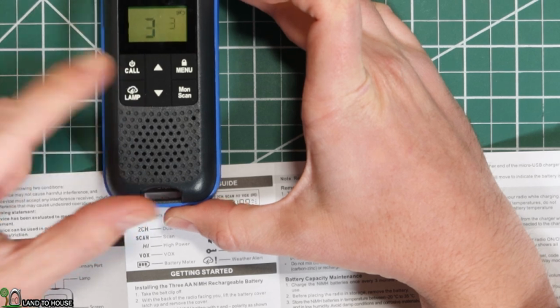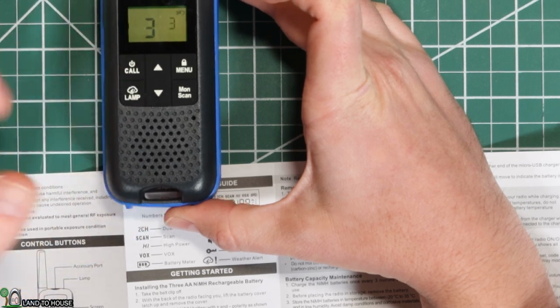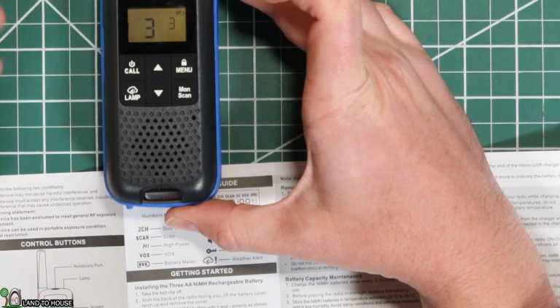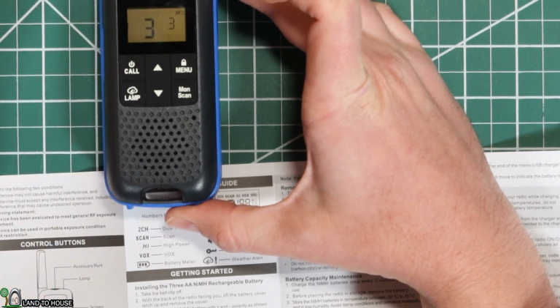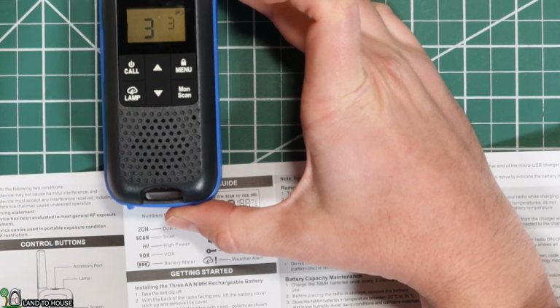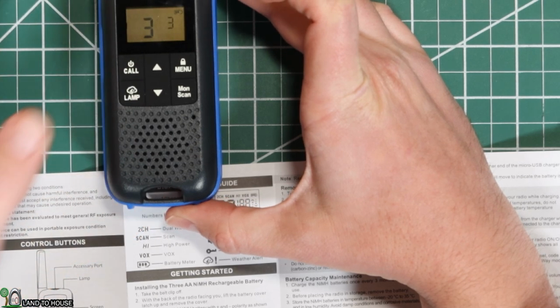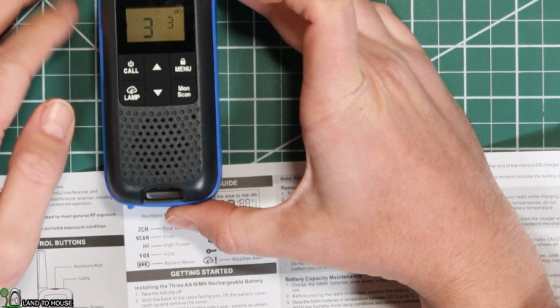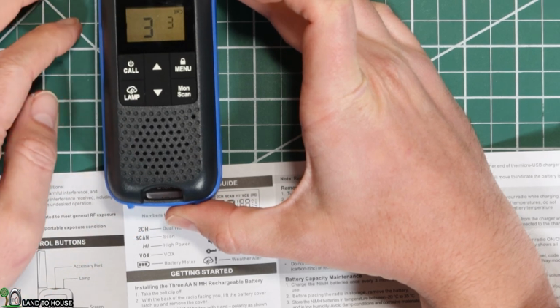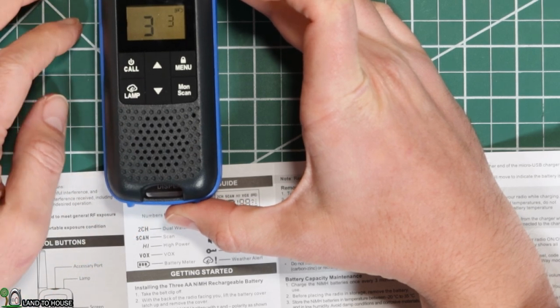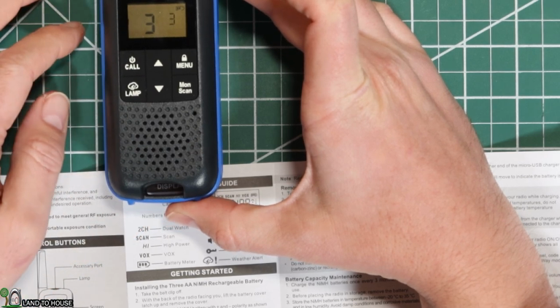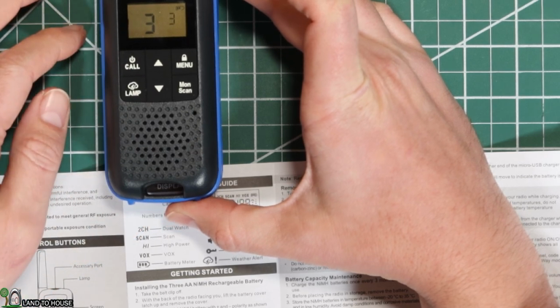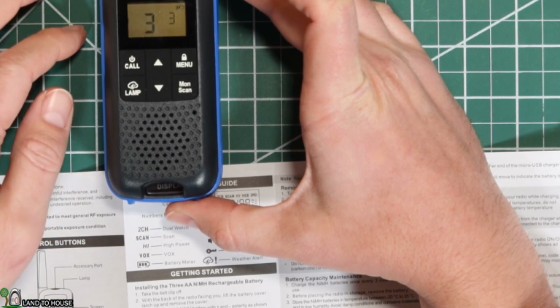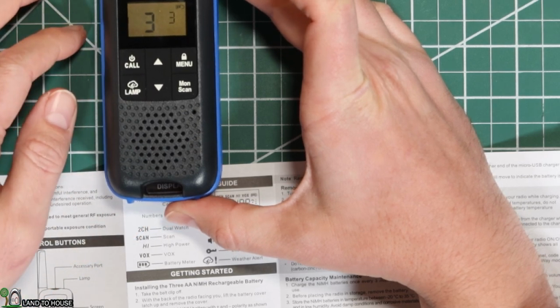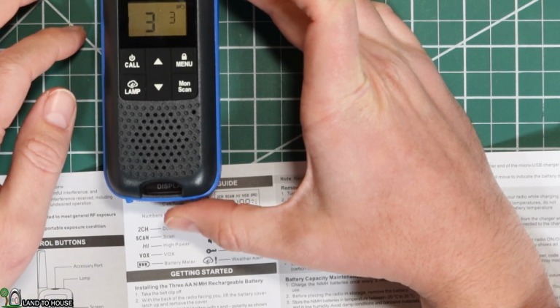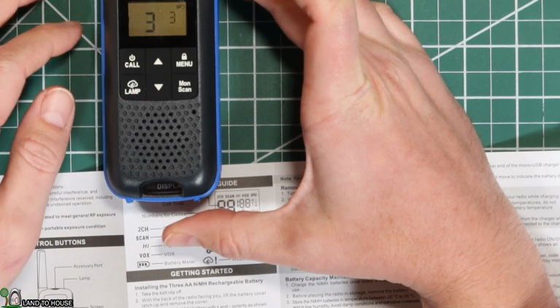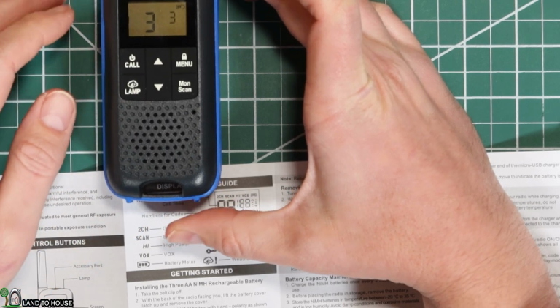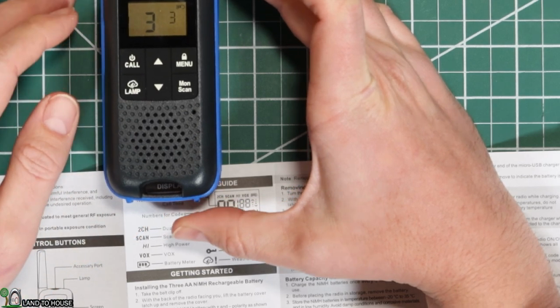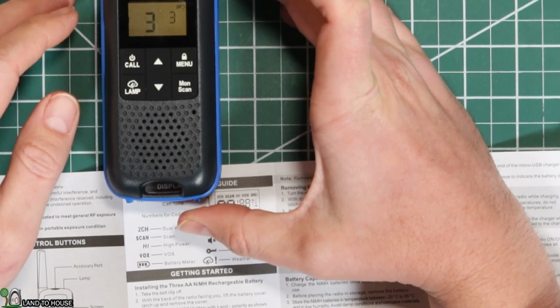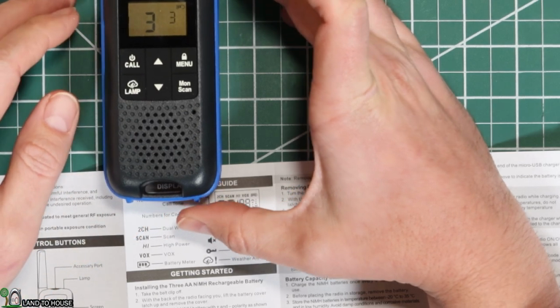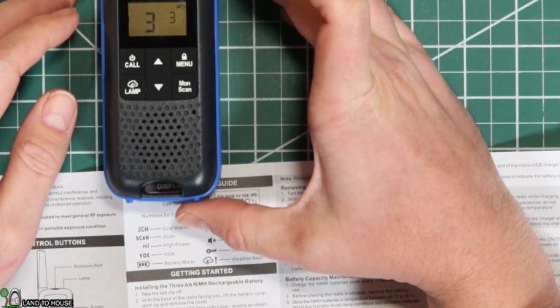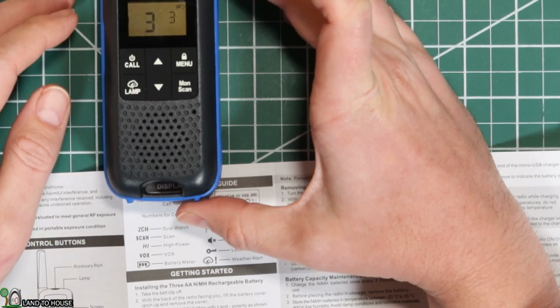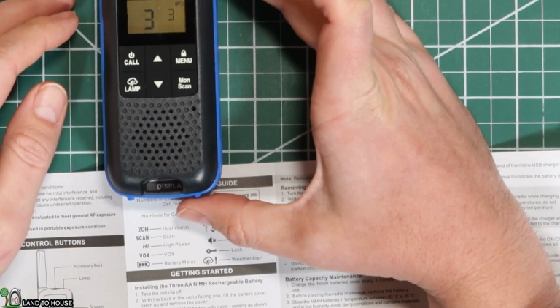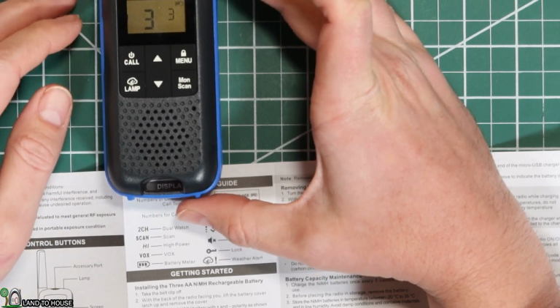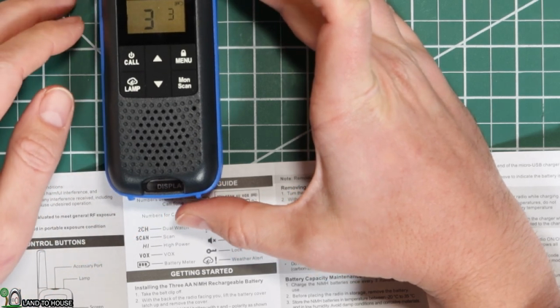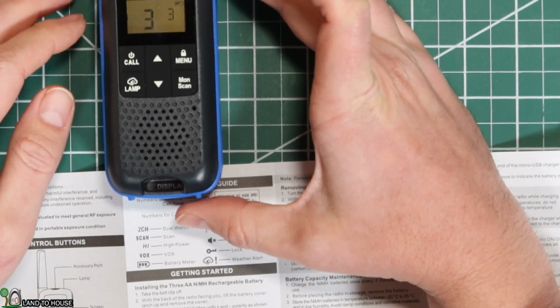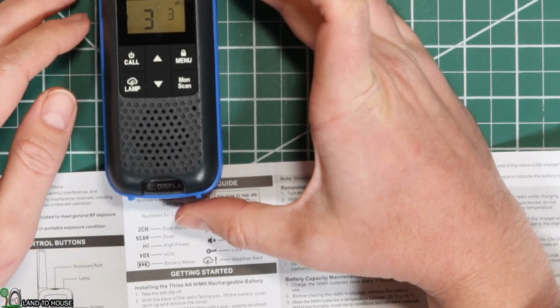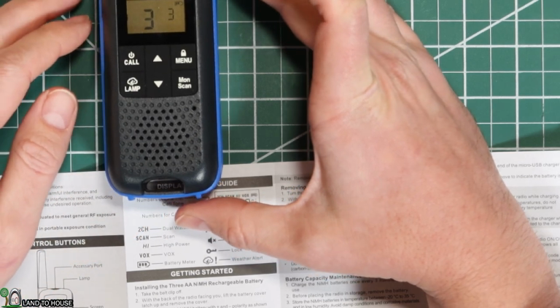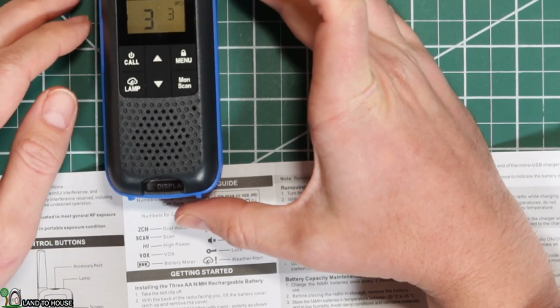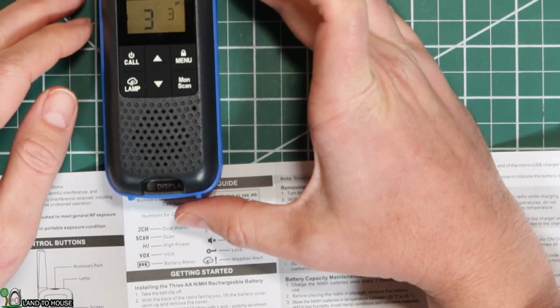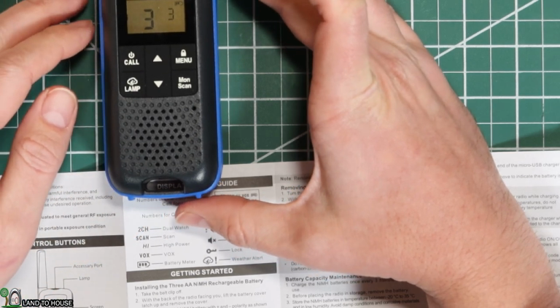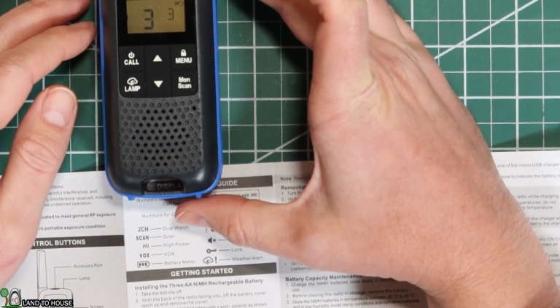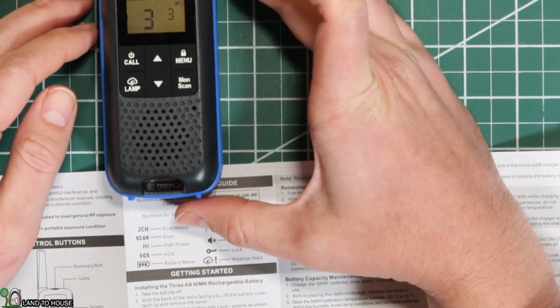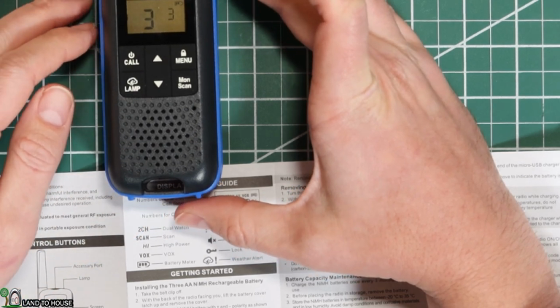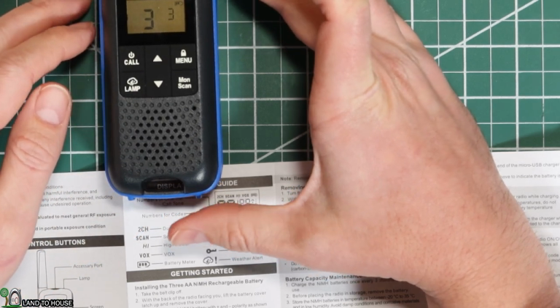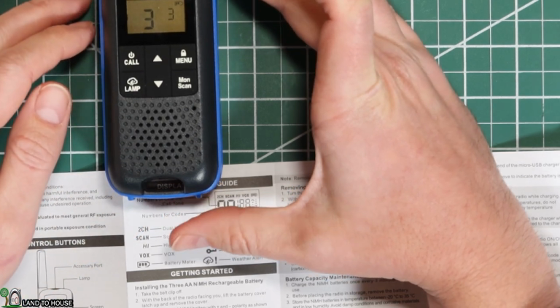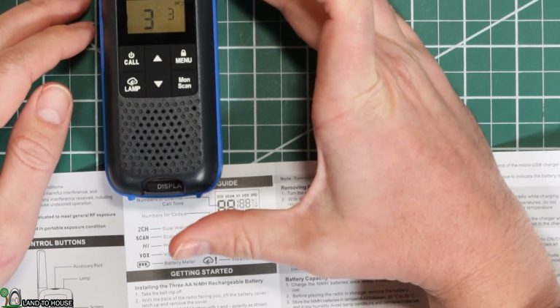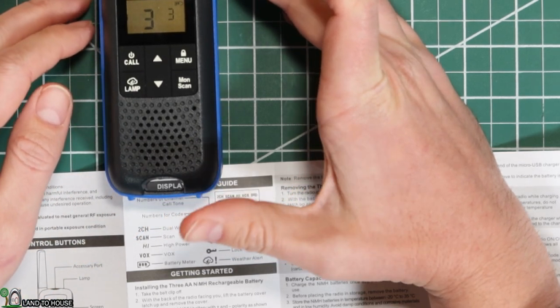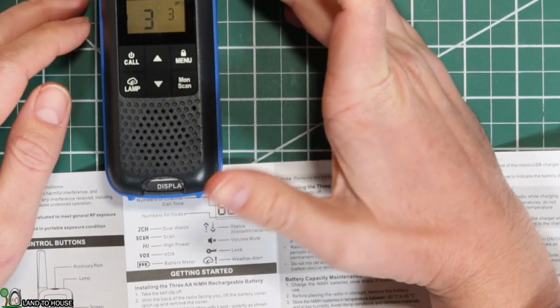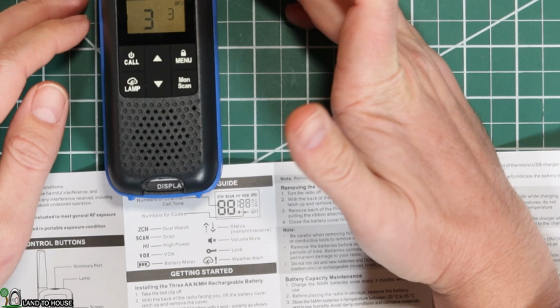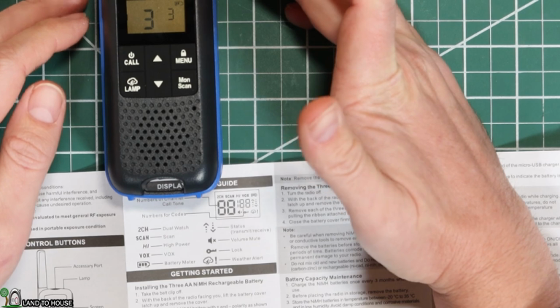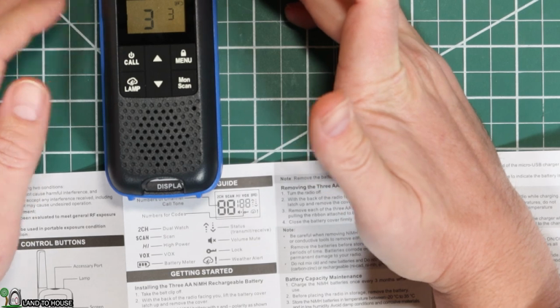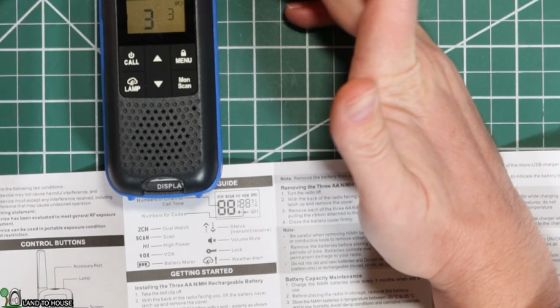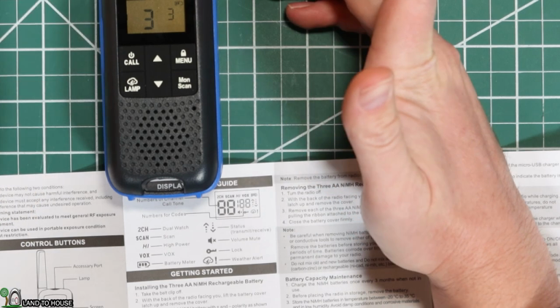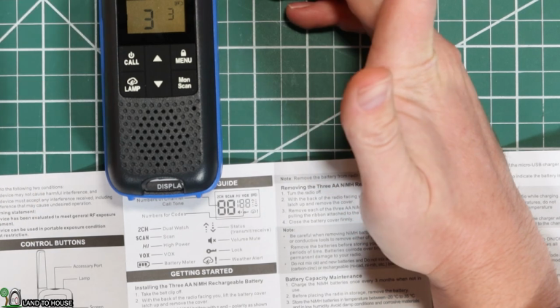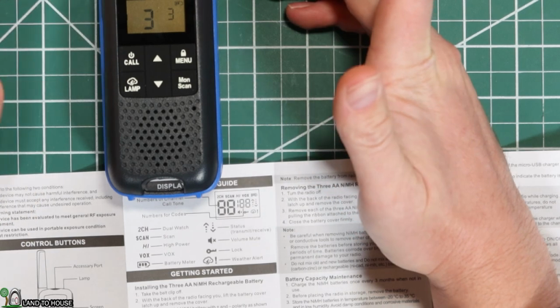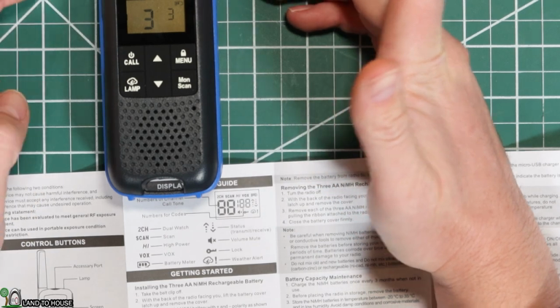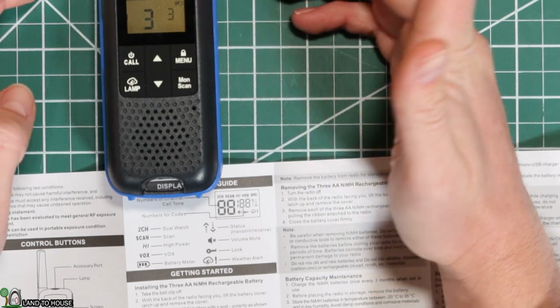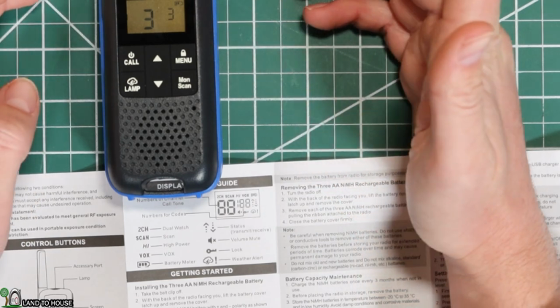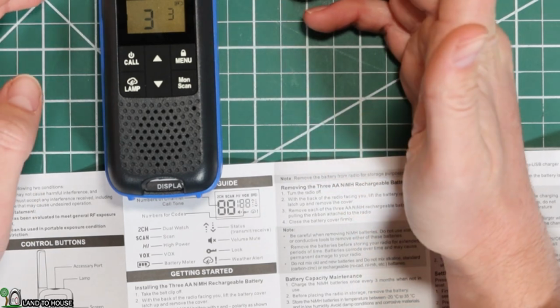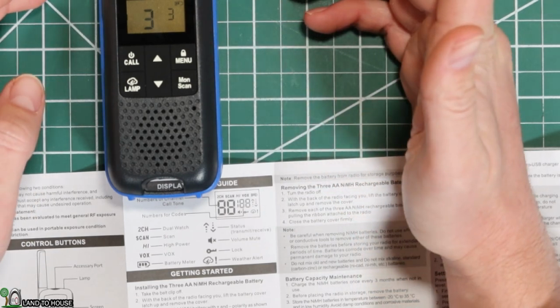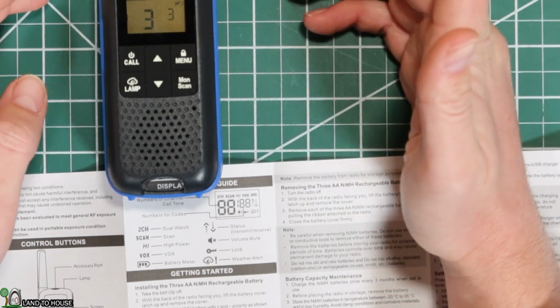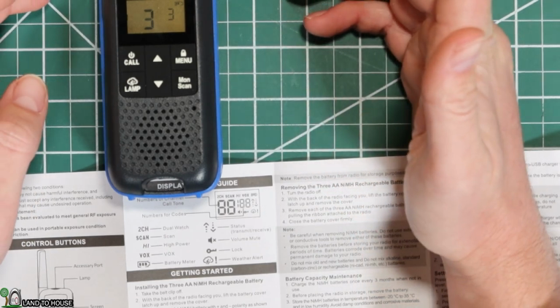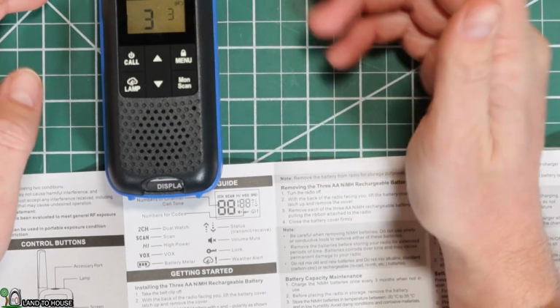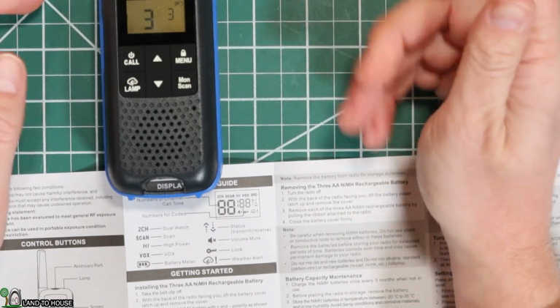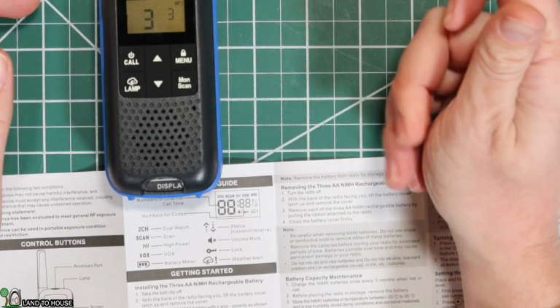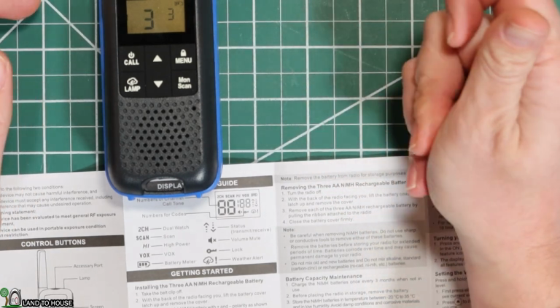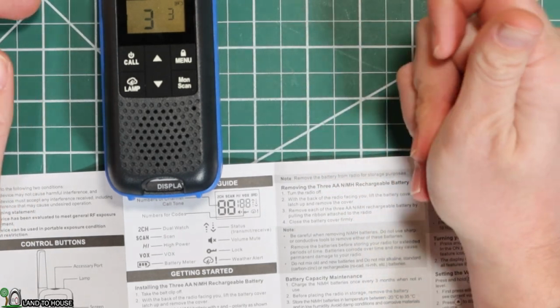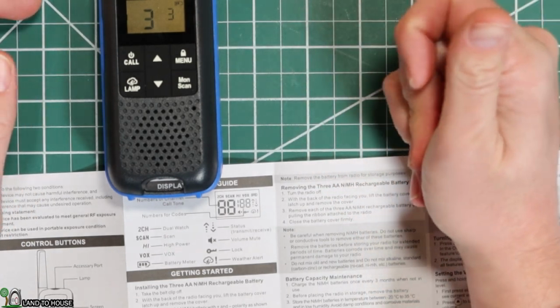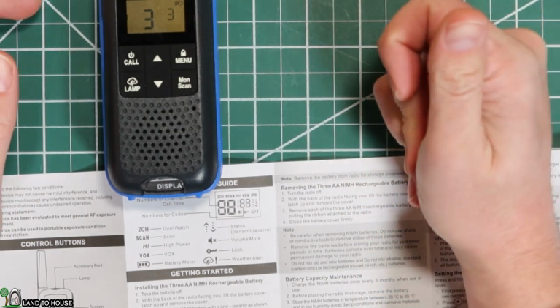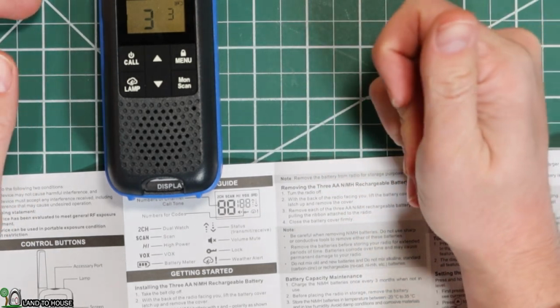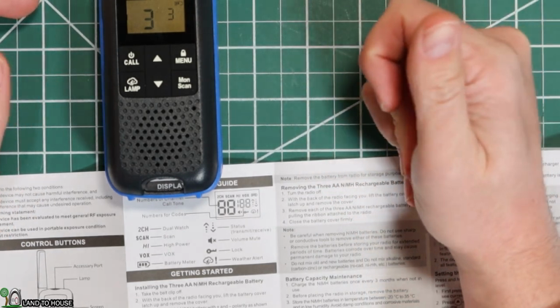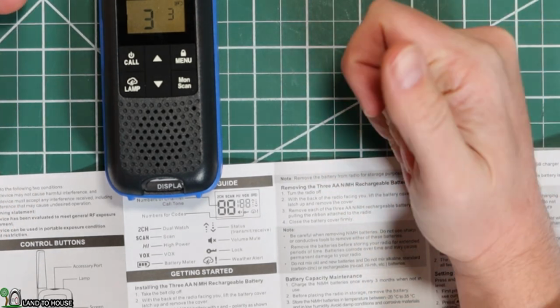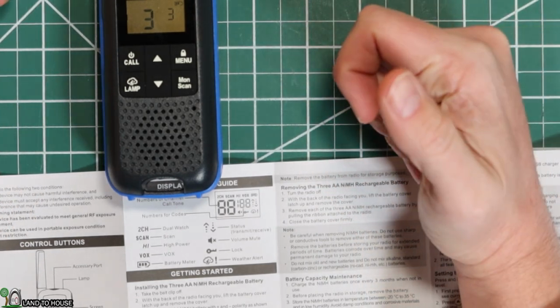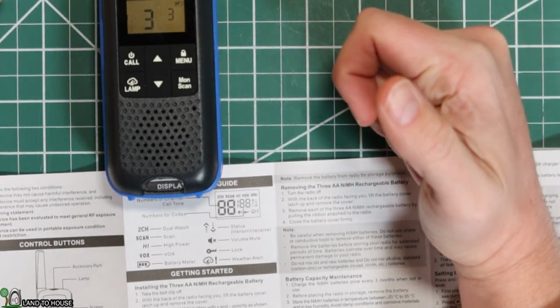There are also plenty of other things like weather radio mode. In order to do weather radio, we're going to long-press the lamp. It also has a little weather symbol right here. Nothing seems to be coming through on the weather right now, but that feature is available in the US and in Canada as well.